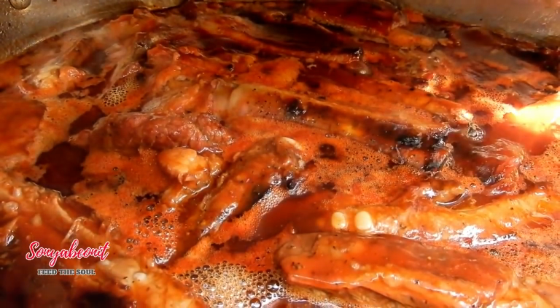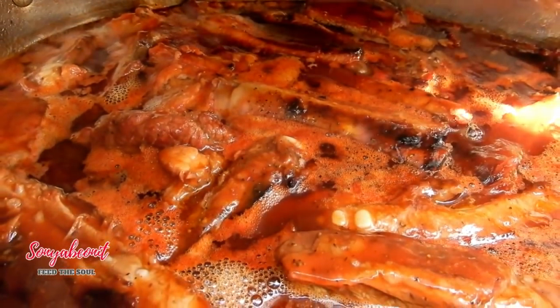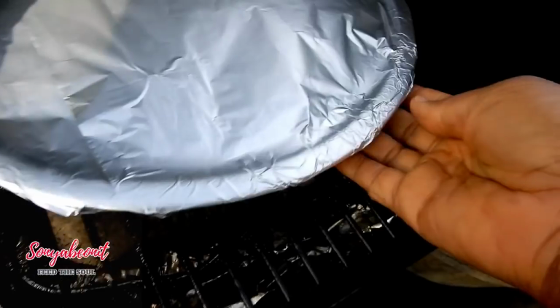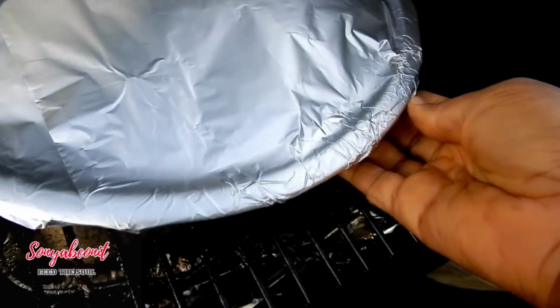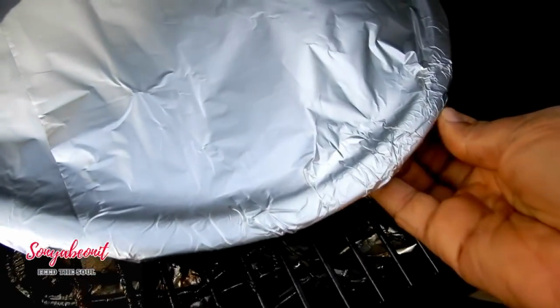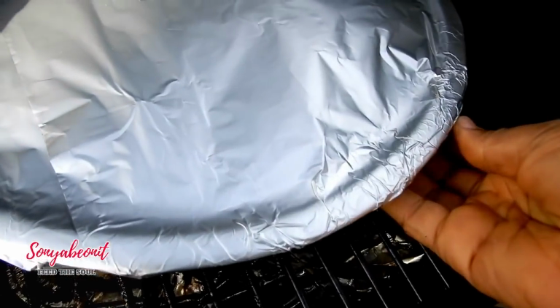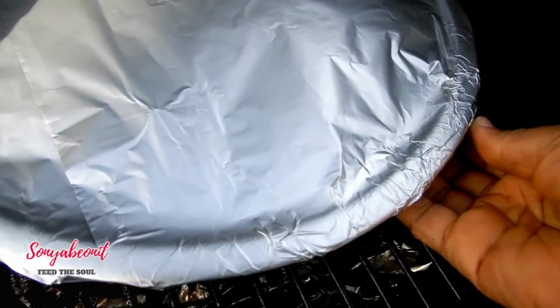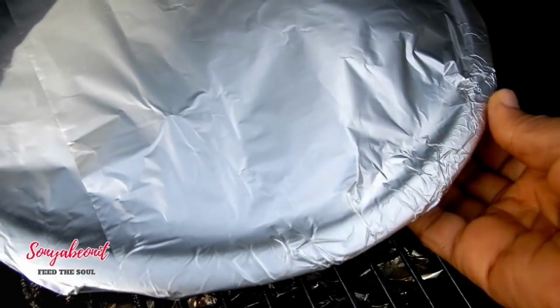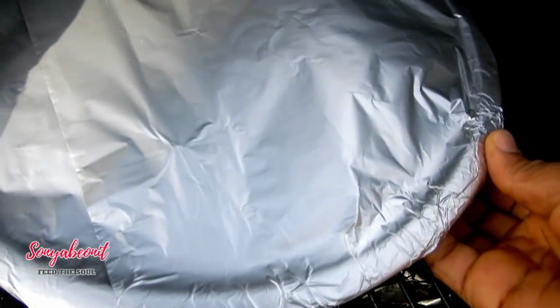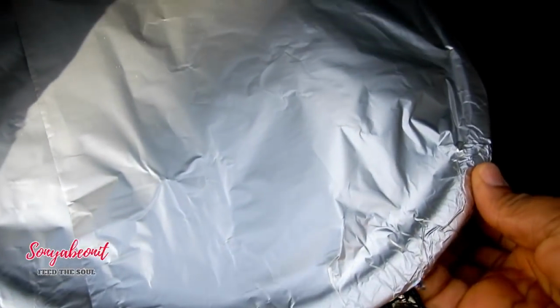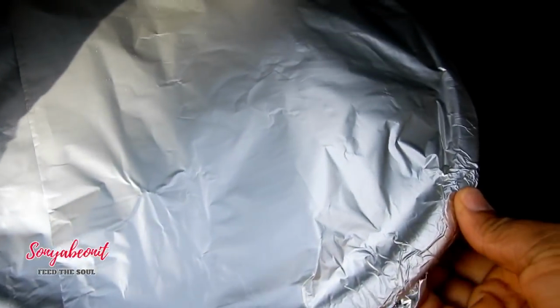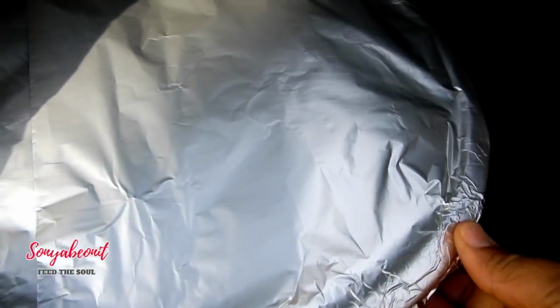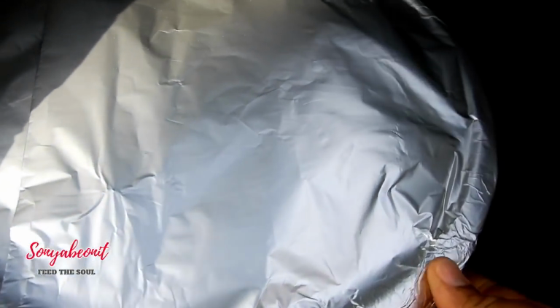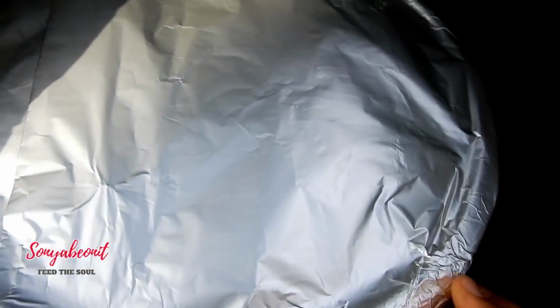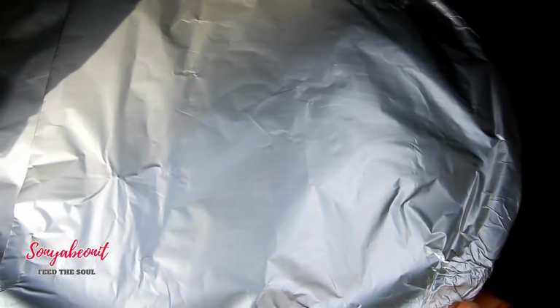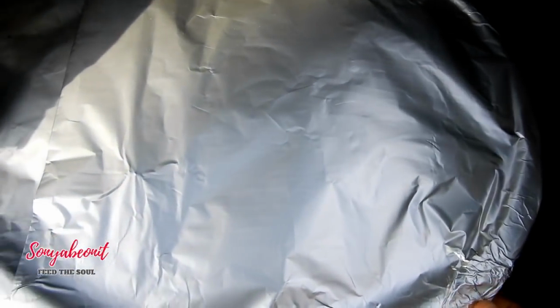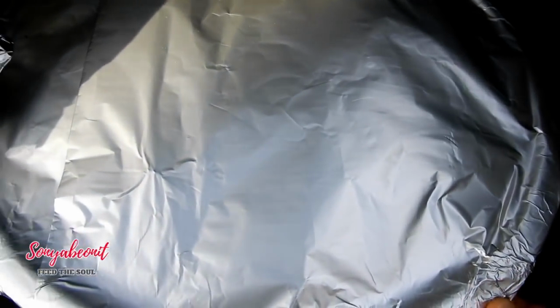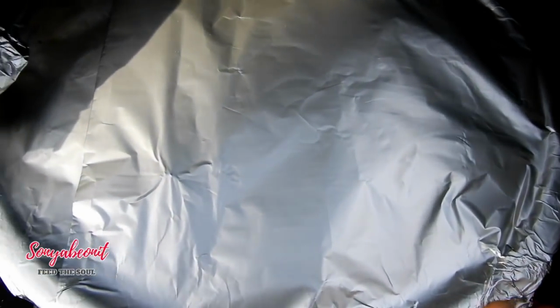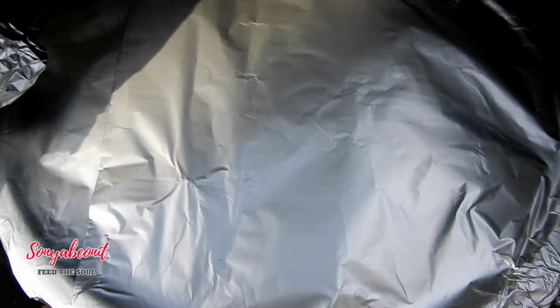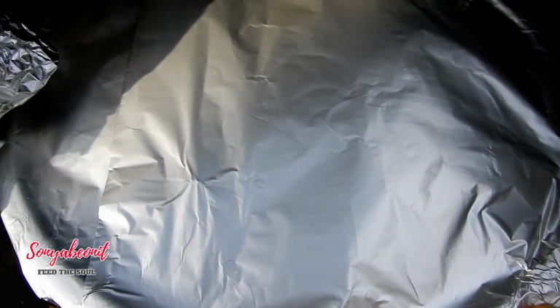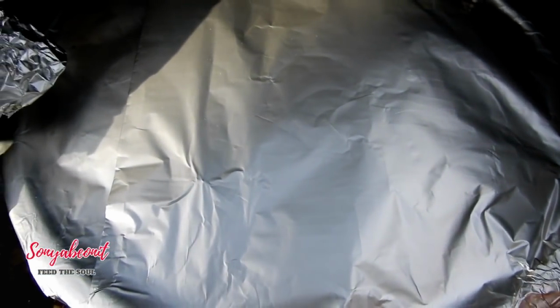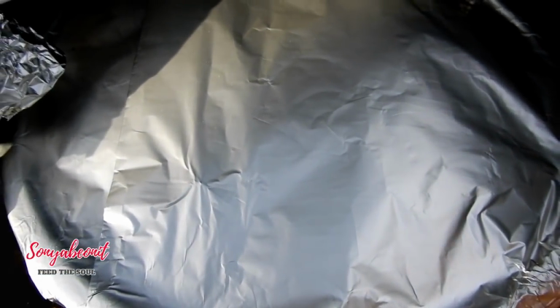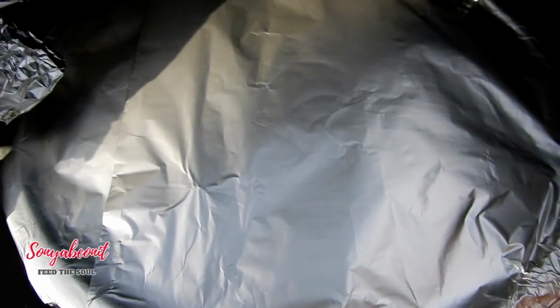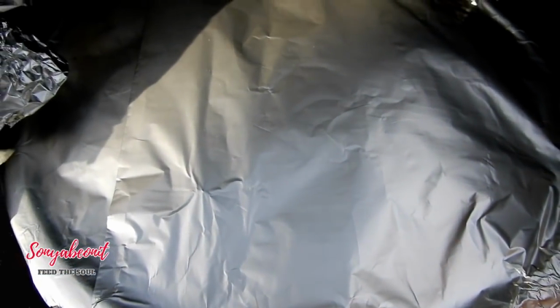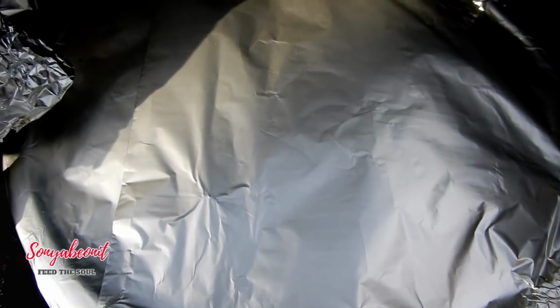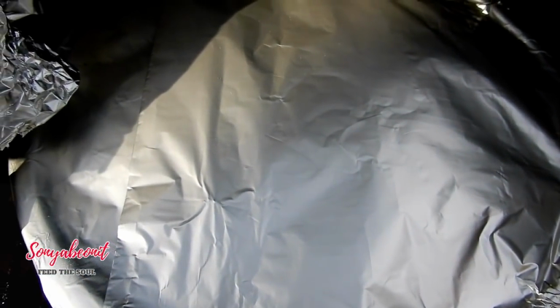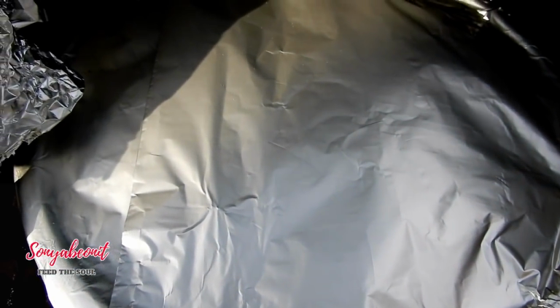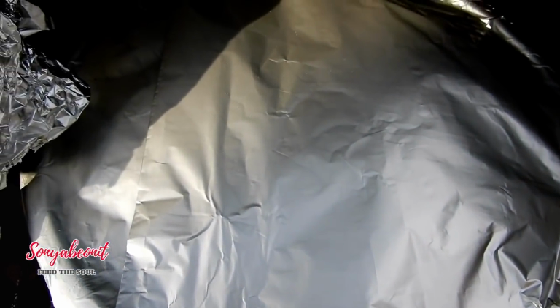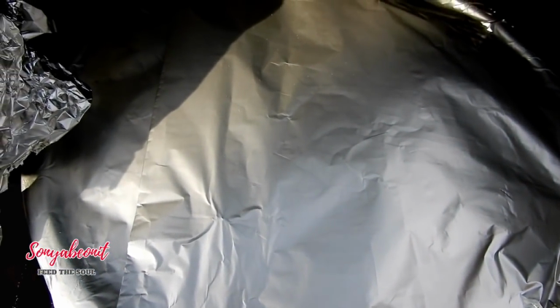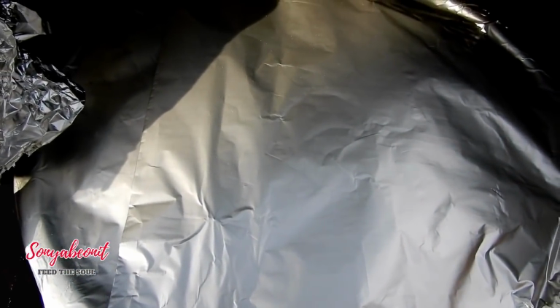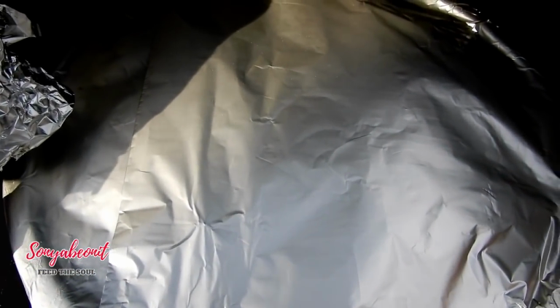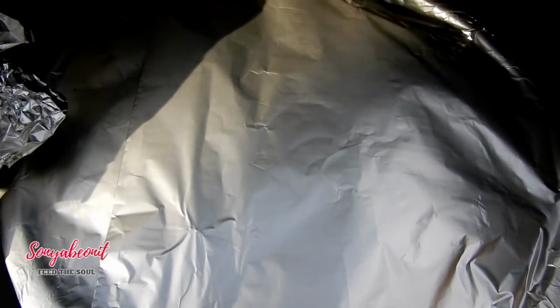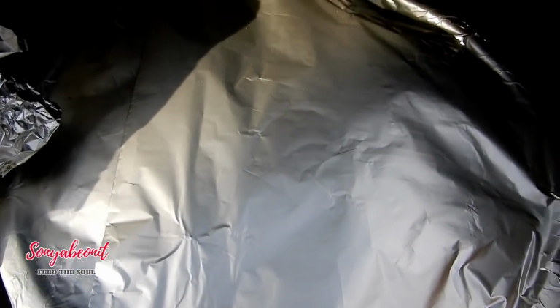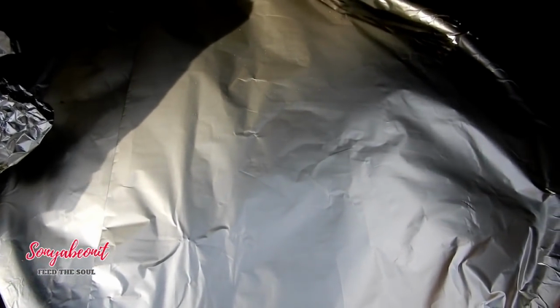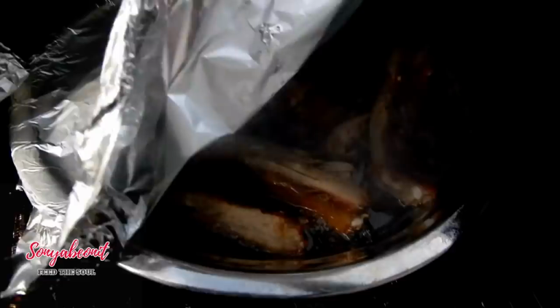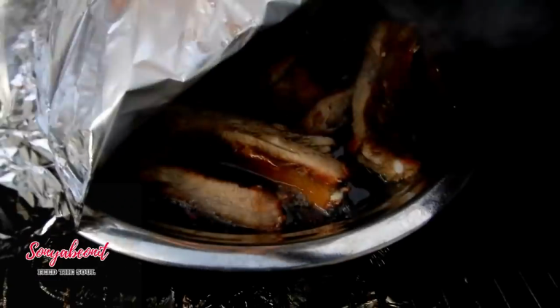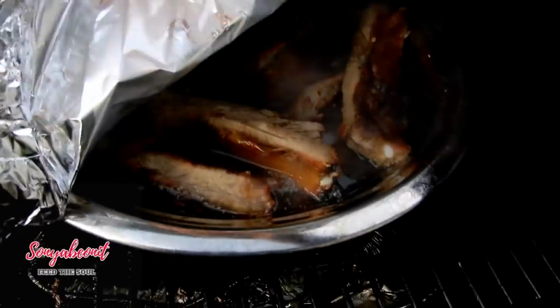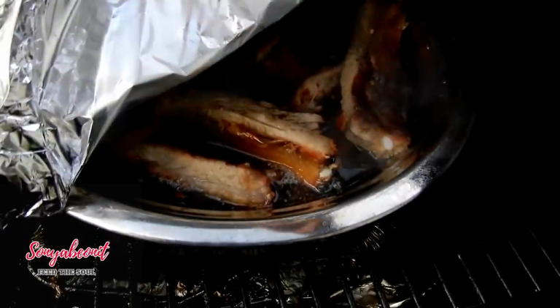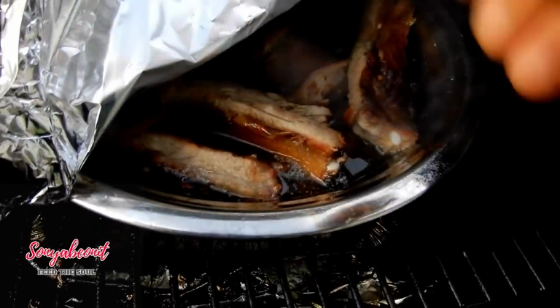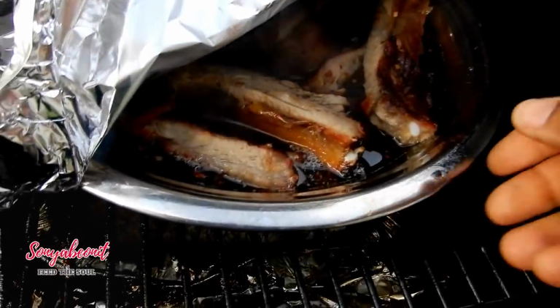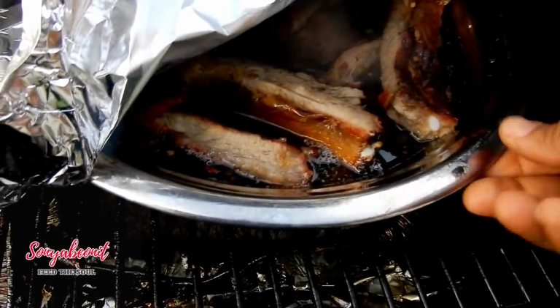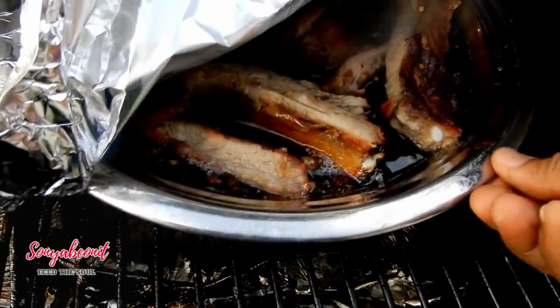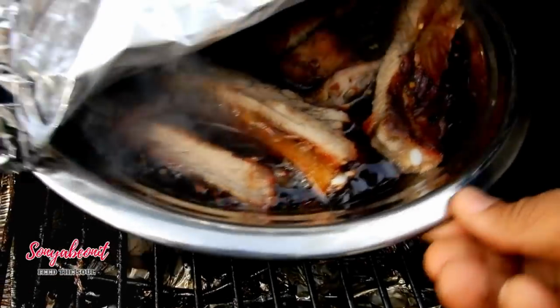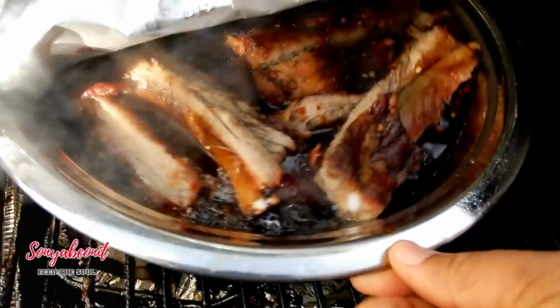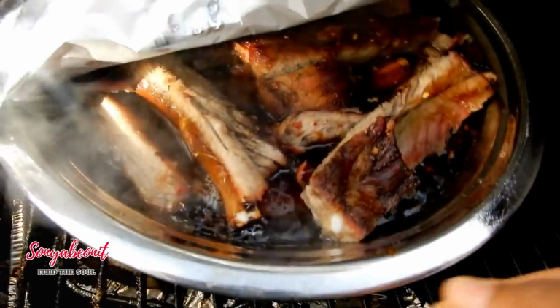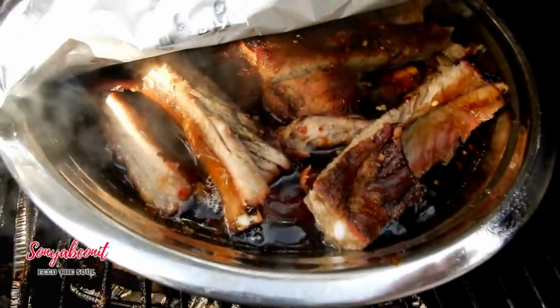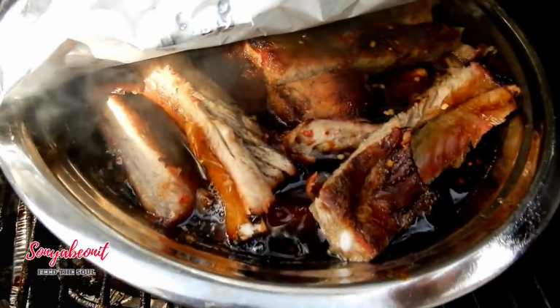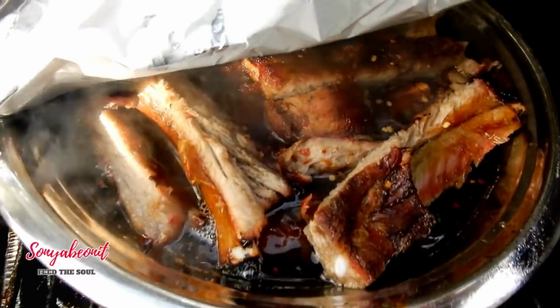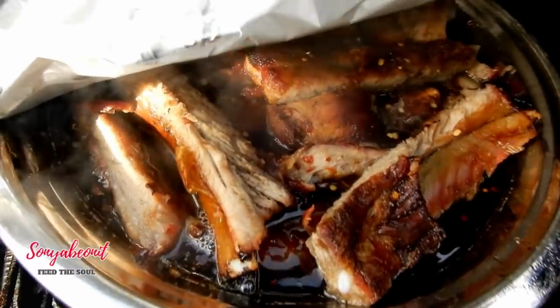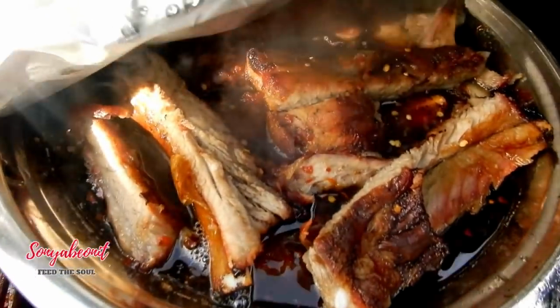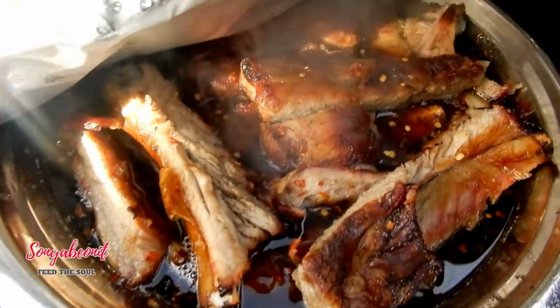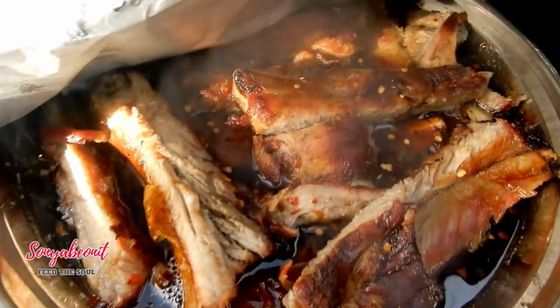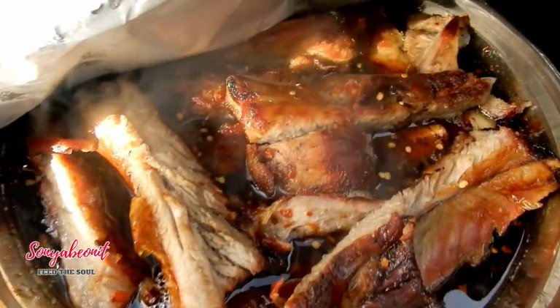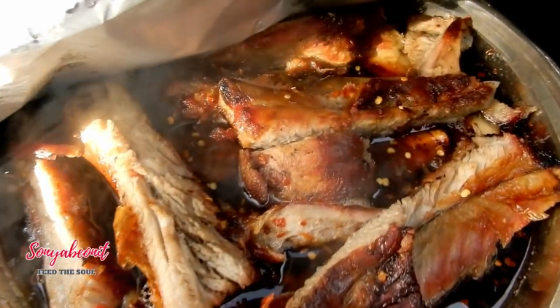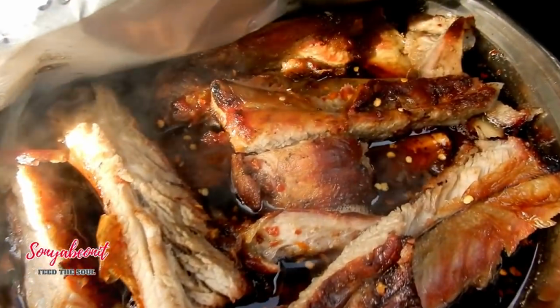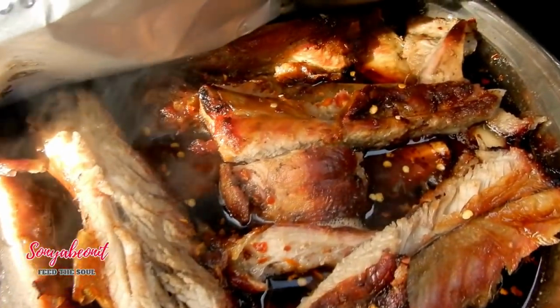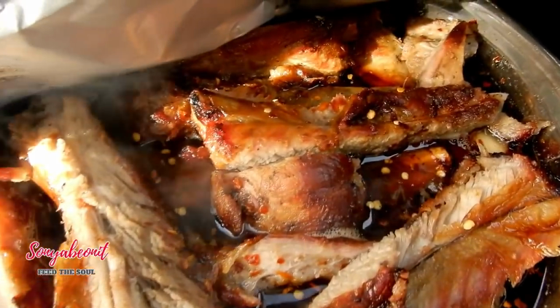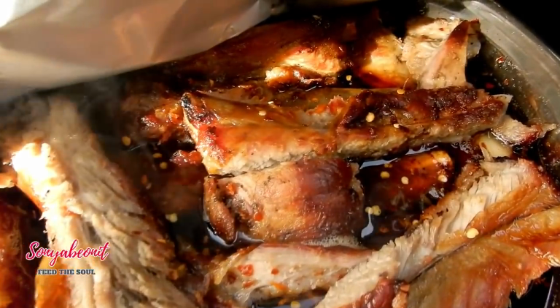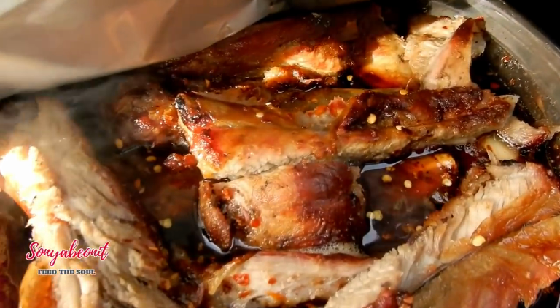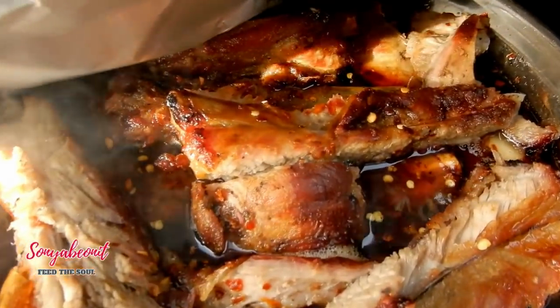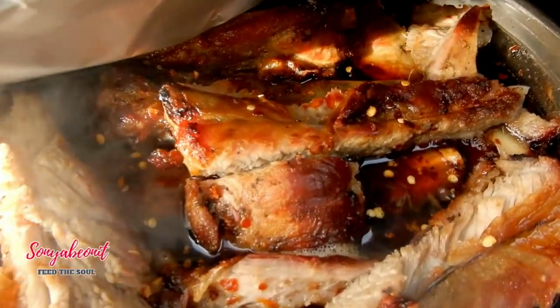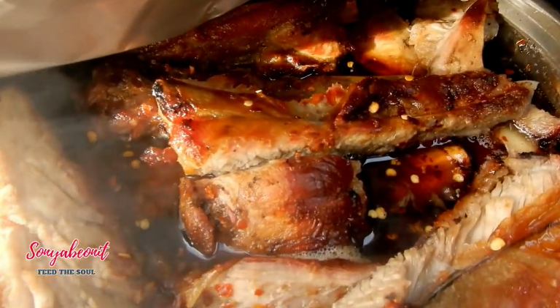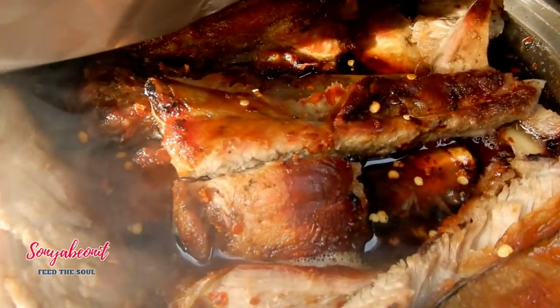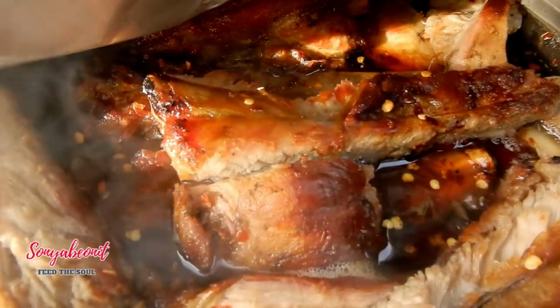Over here we have my glazed ribs — those are the ones with my special sauce on it.